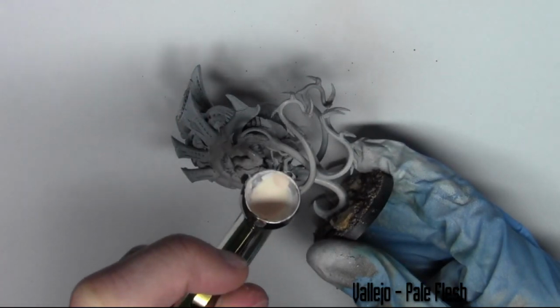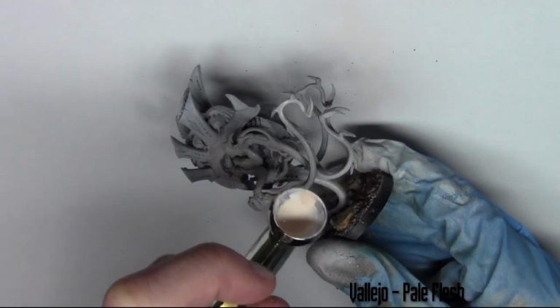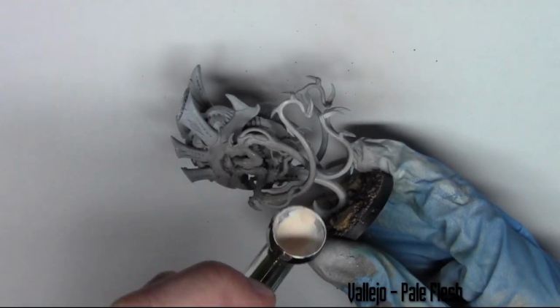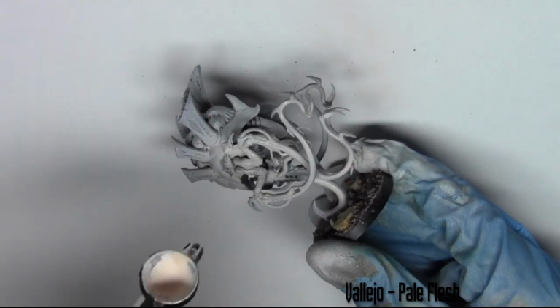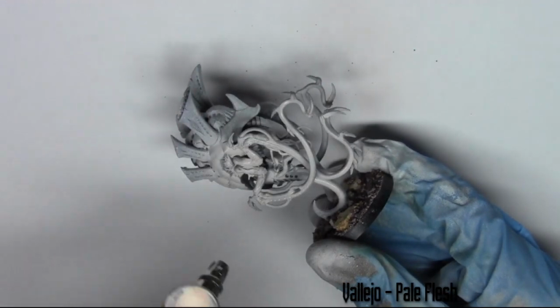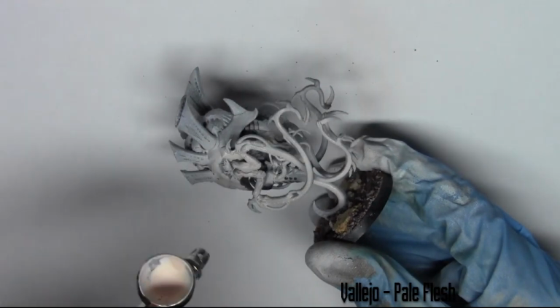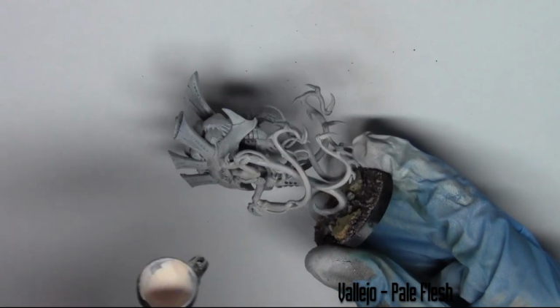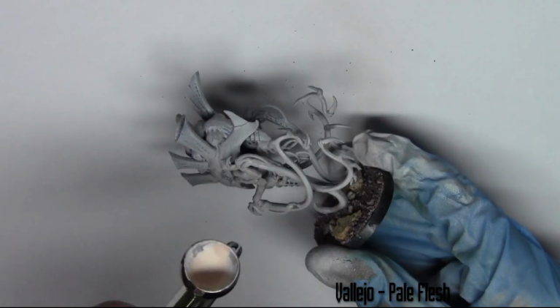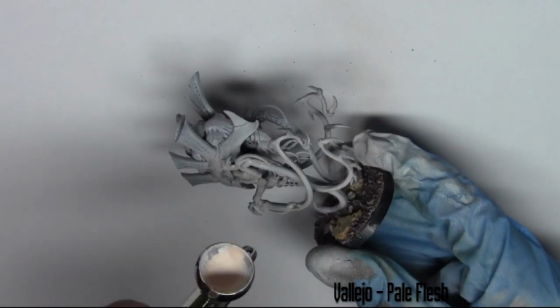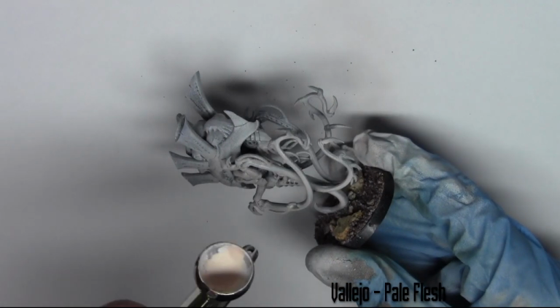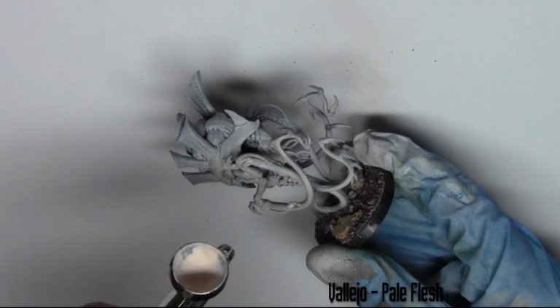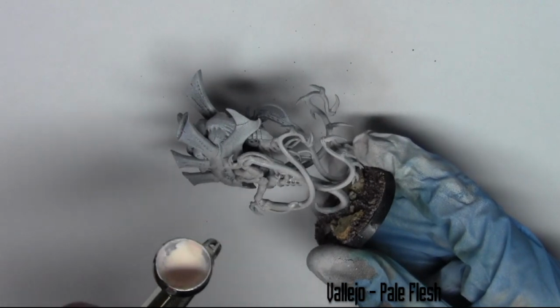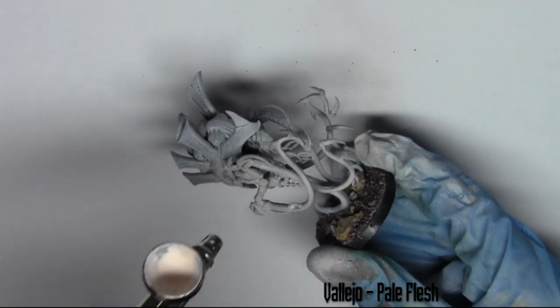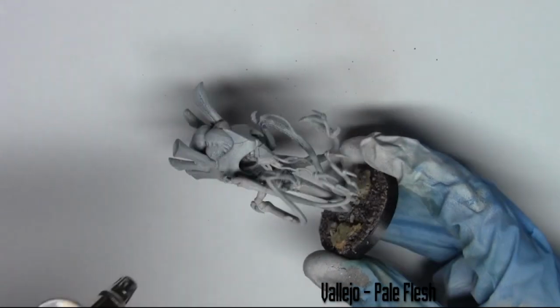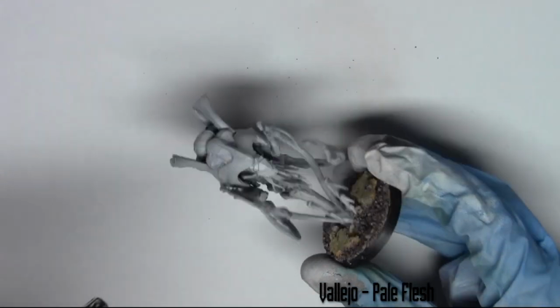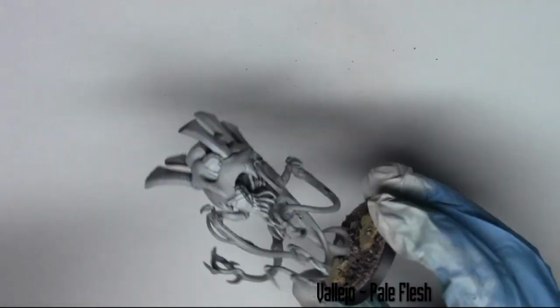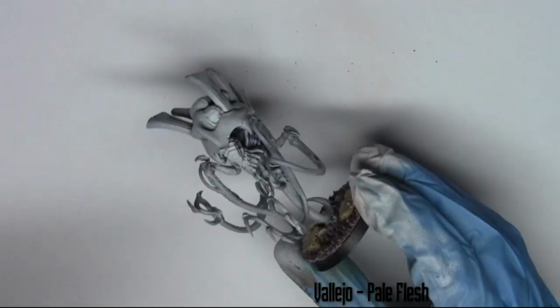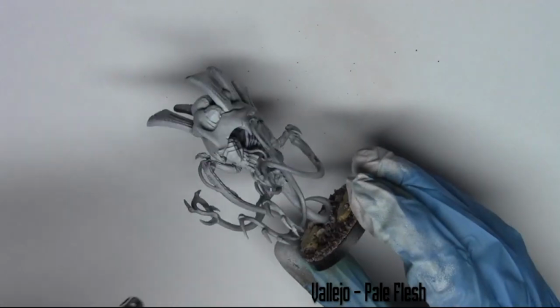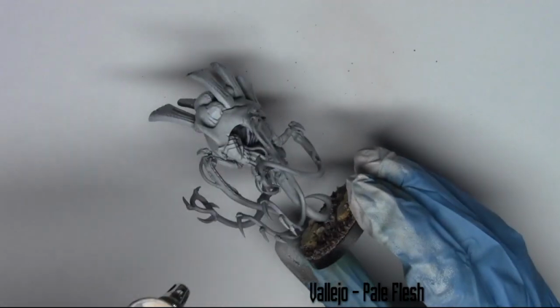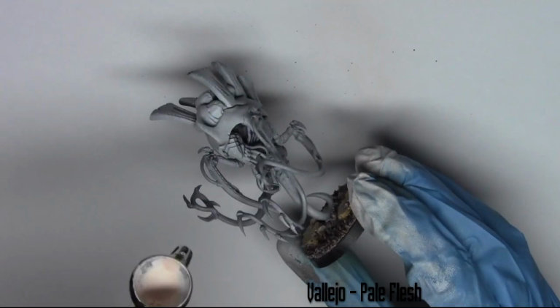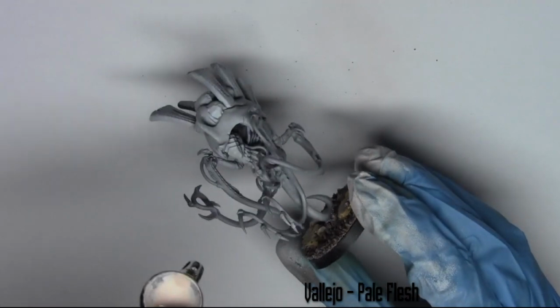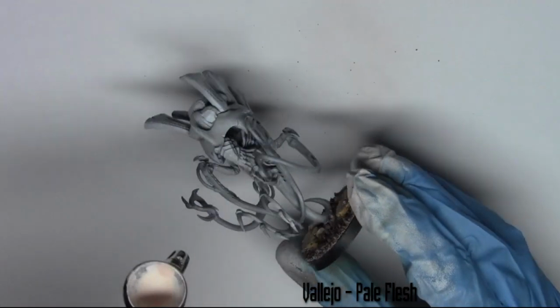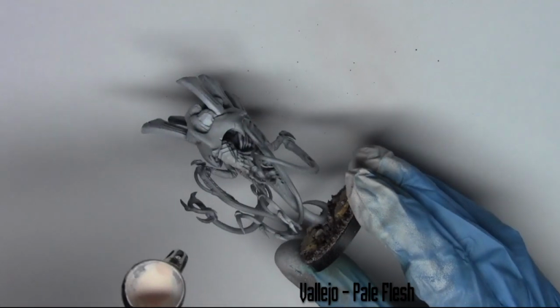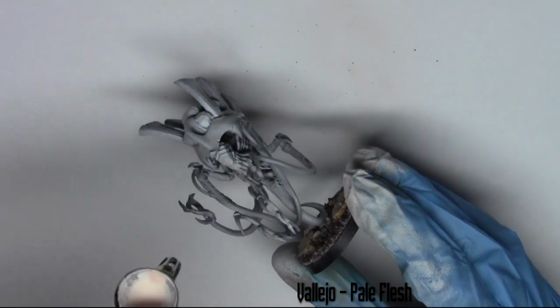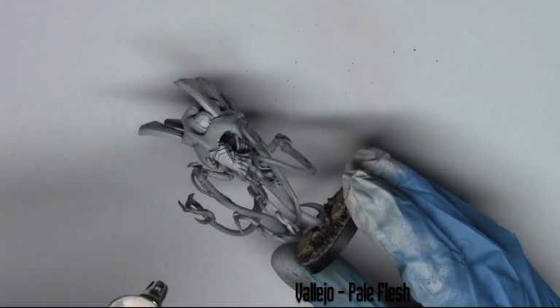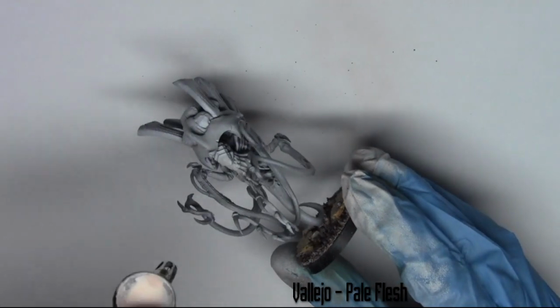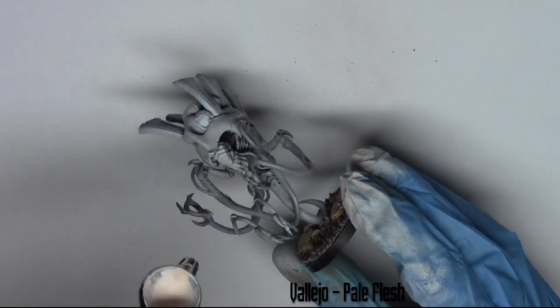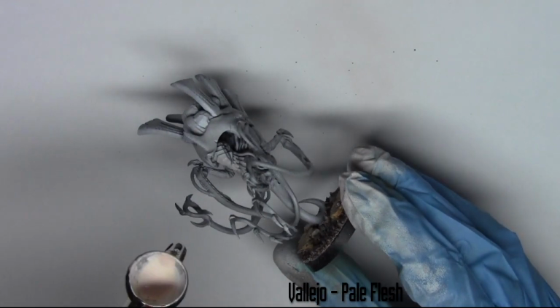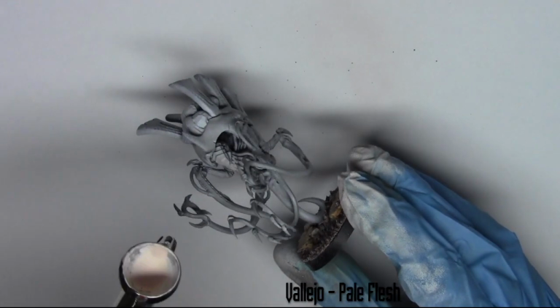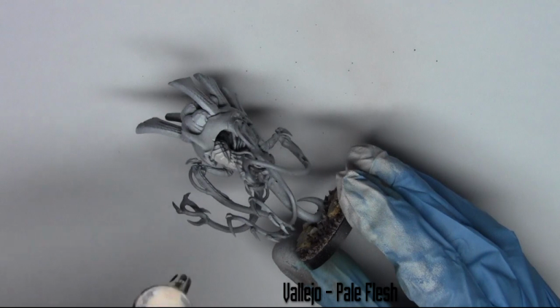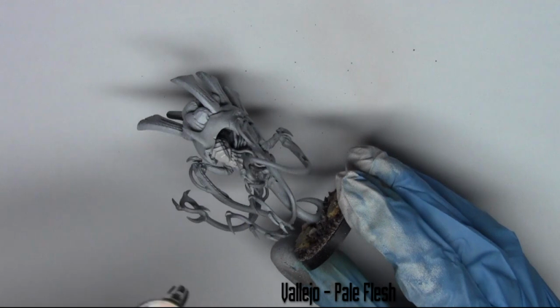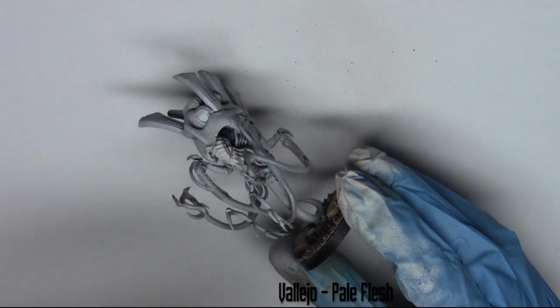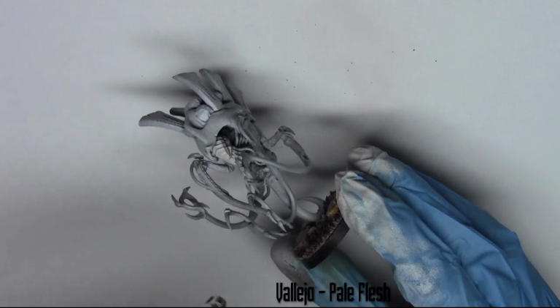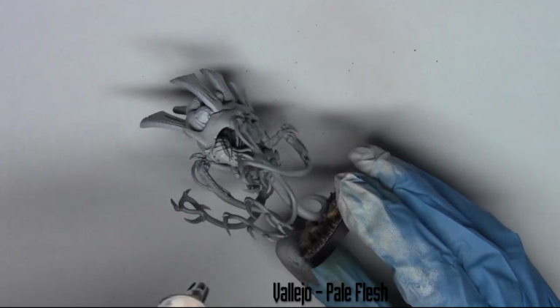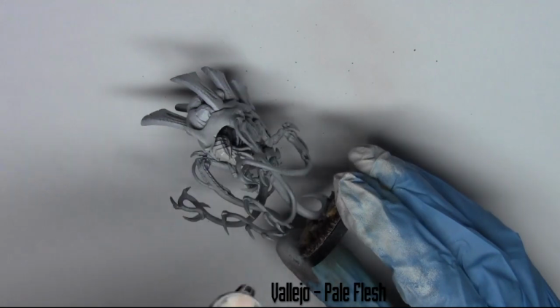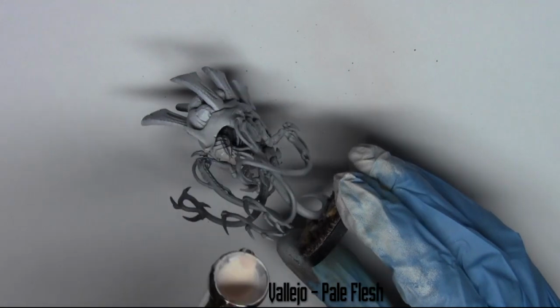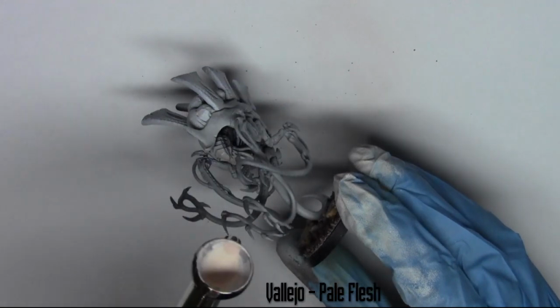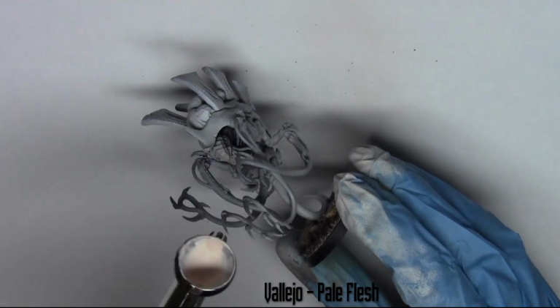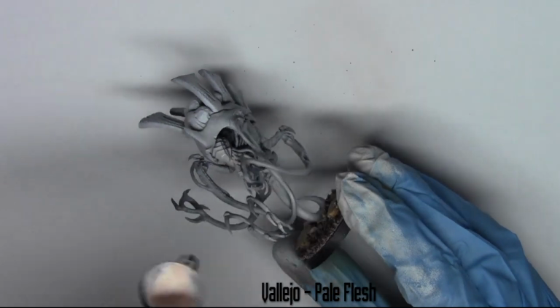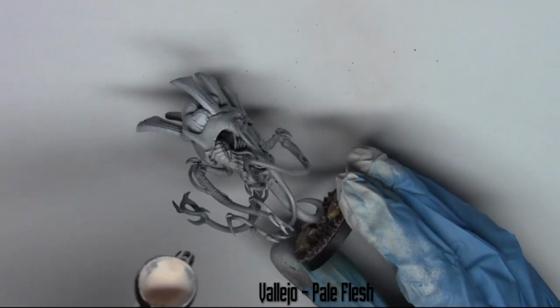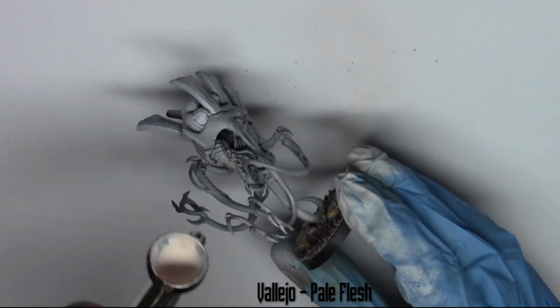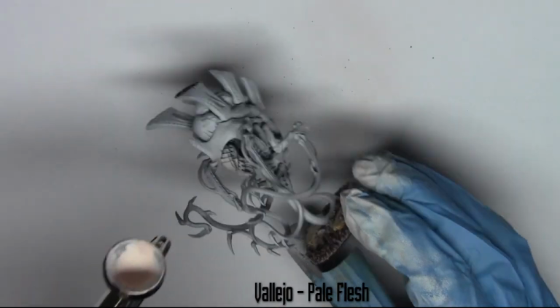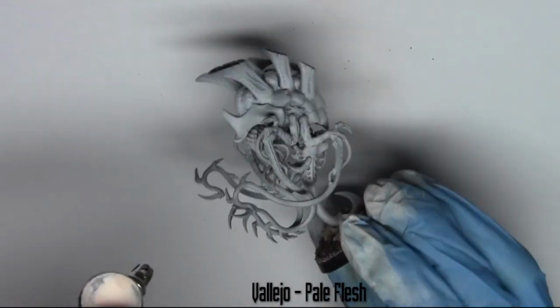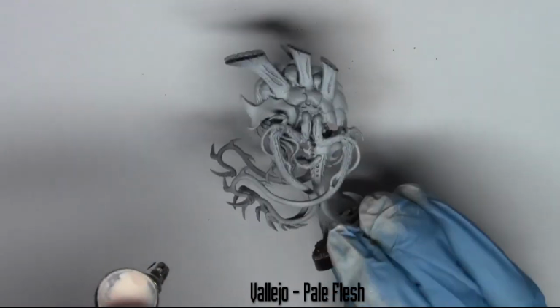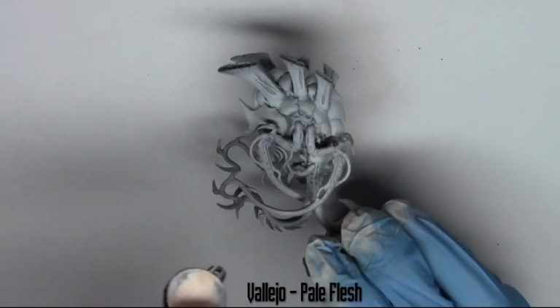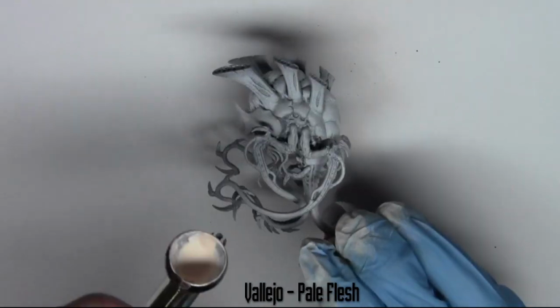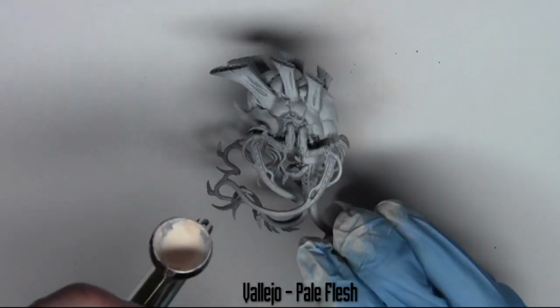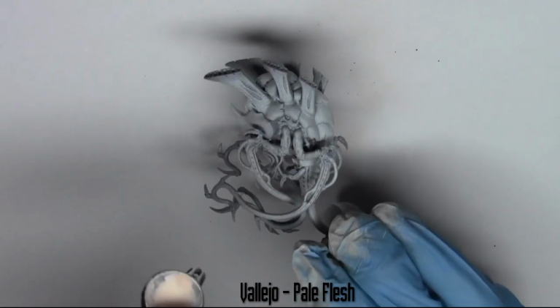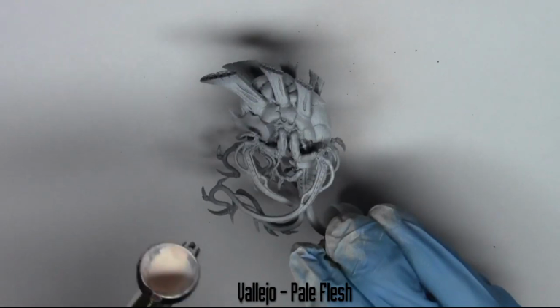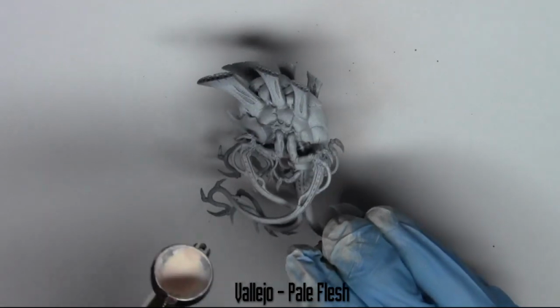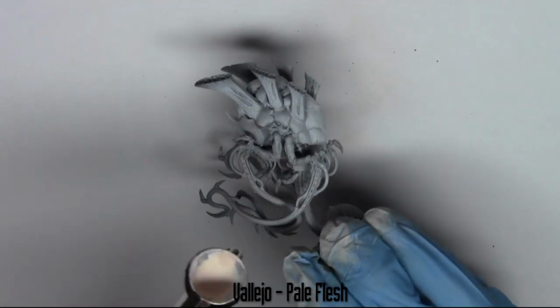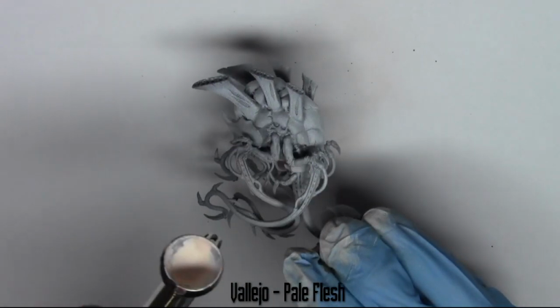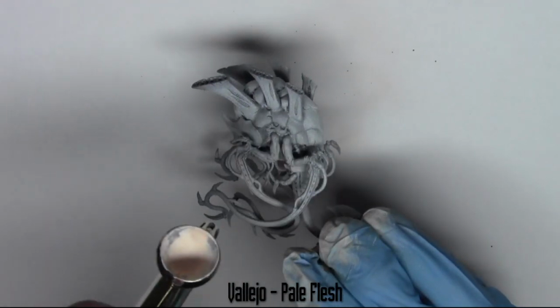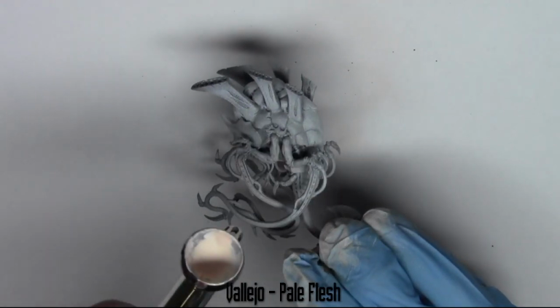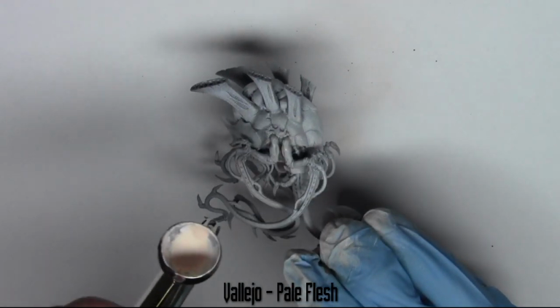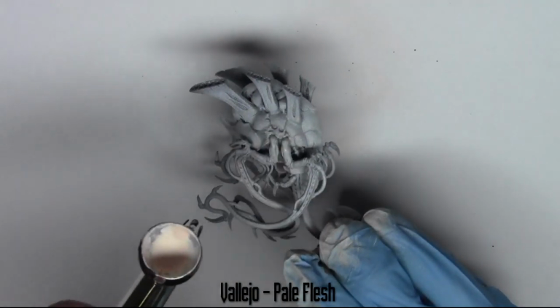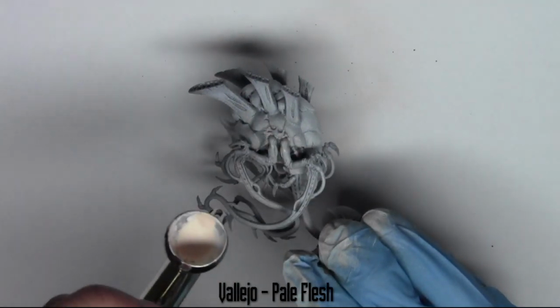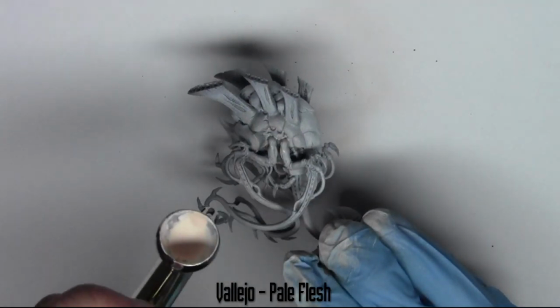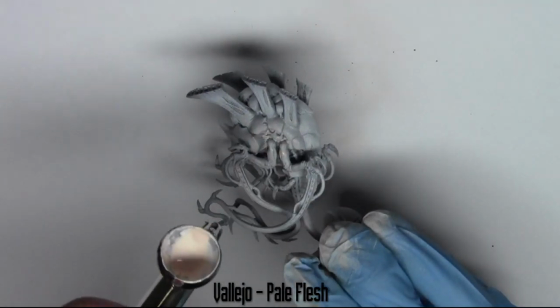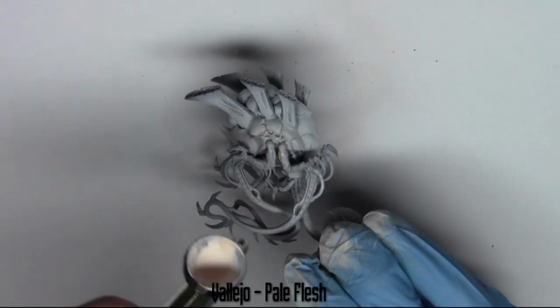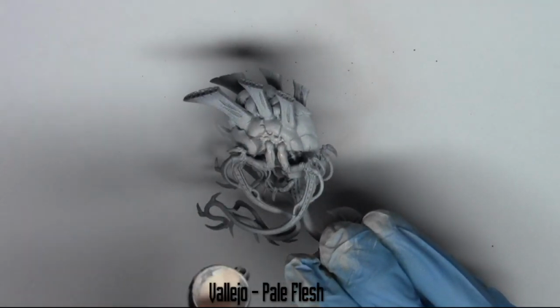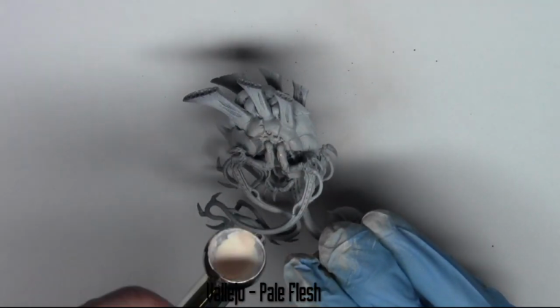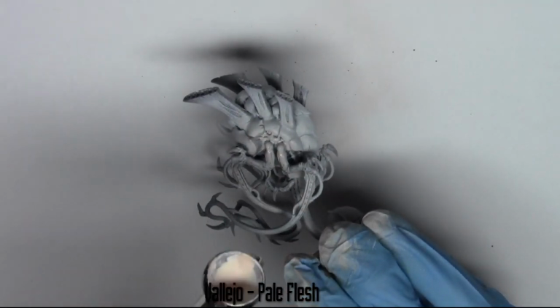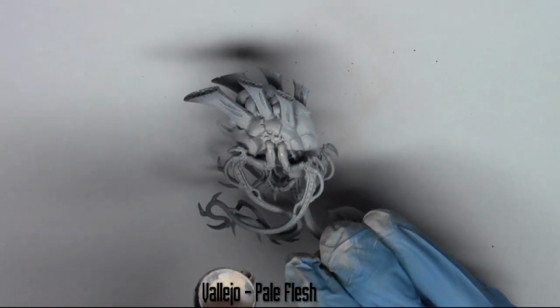The next colour I use is Pale Flesh from Vallejo and I'm just airbrushing this over all the flesh areas. So all I'm avoiding here is the carapace that's going to be purple. Now I'm getting all the tentacles, all the facial areas and all the arms.